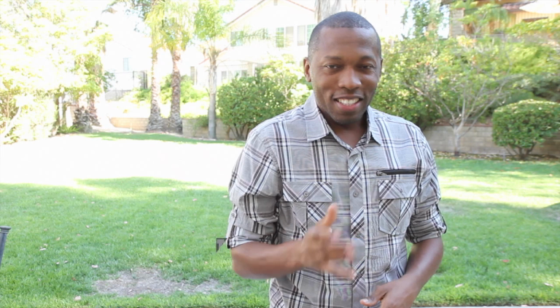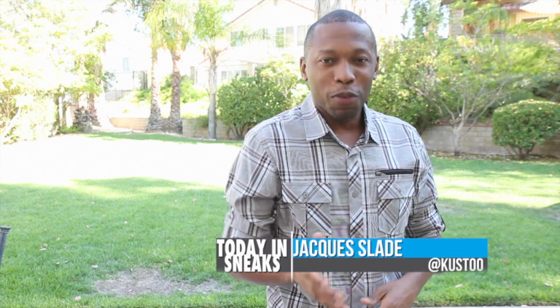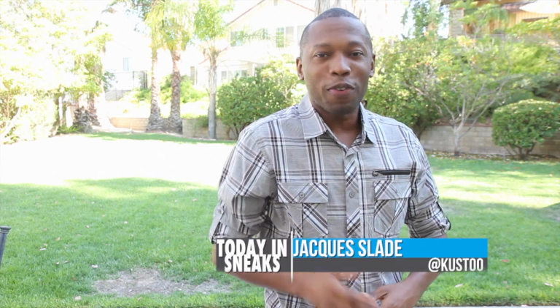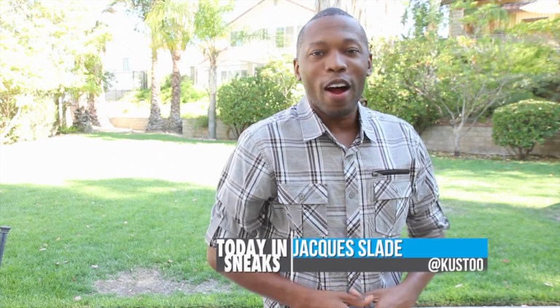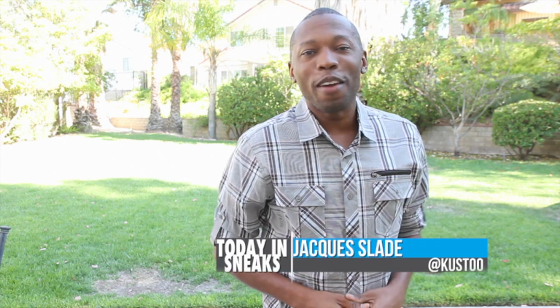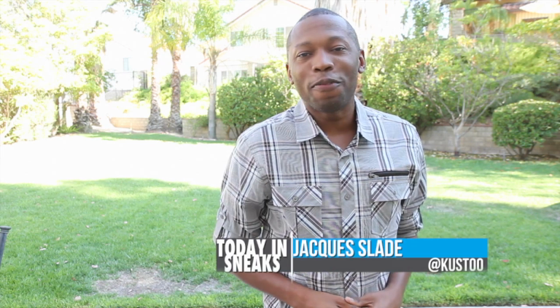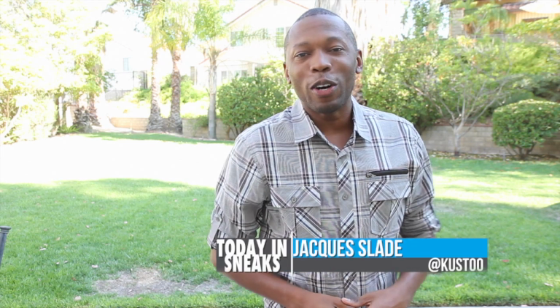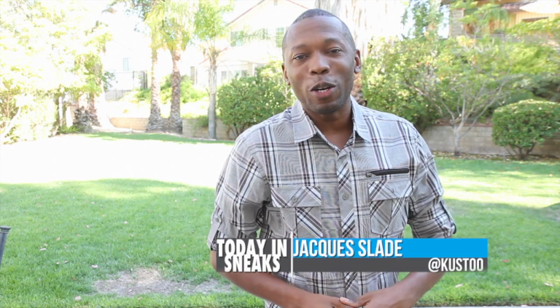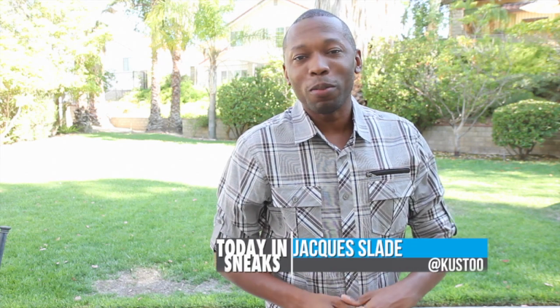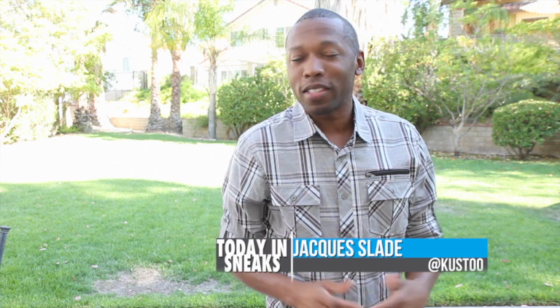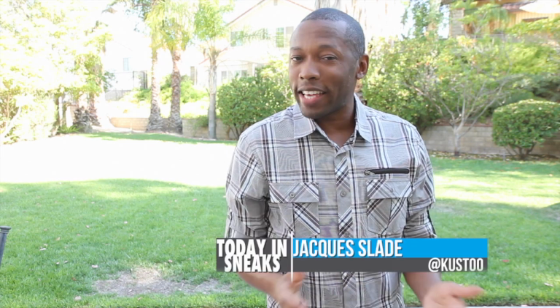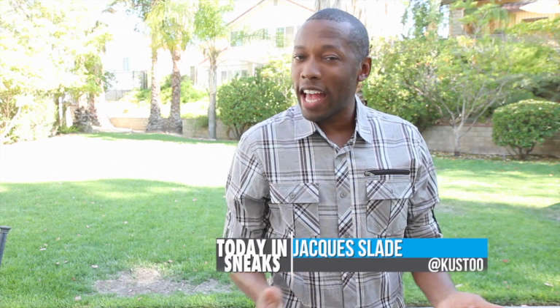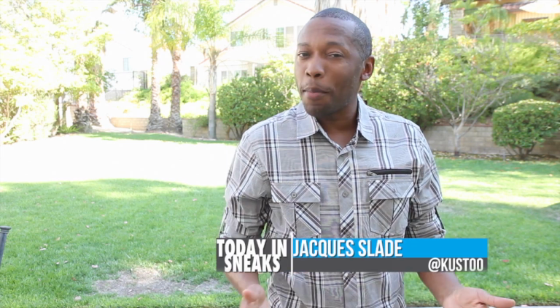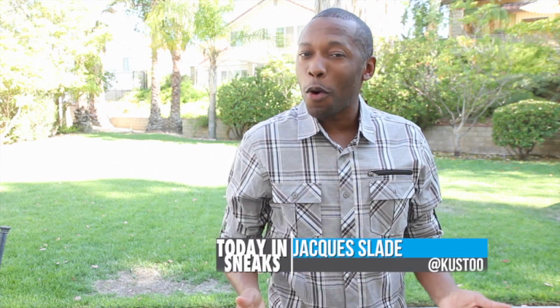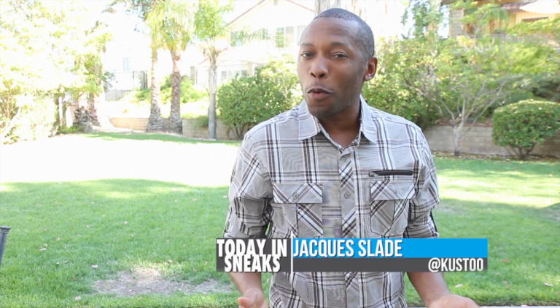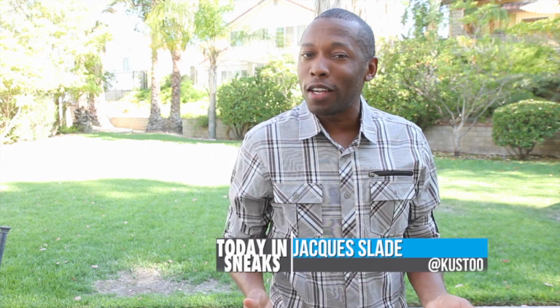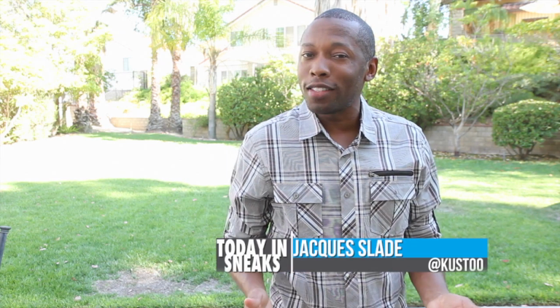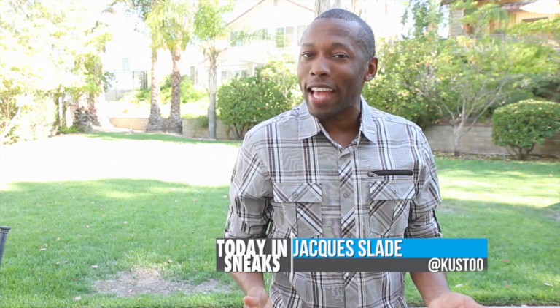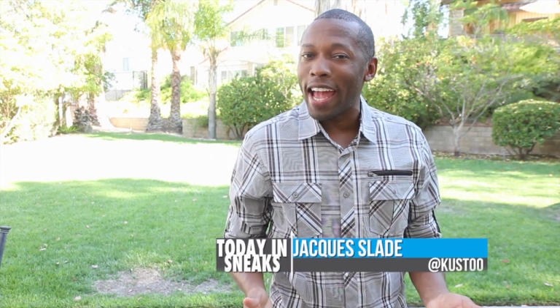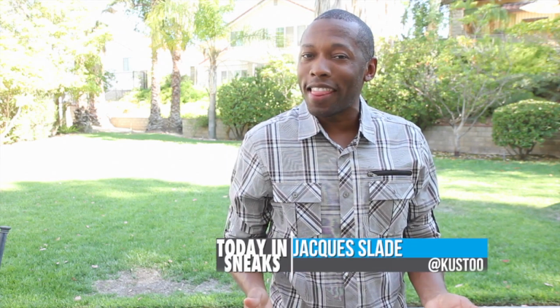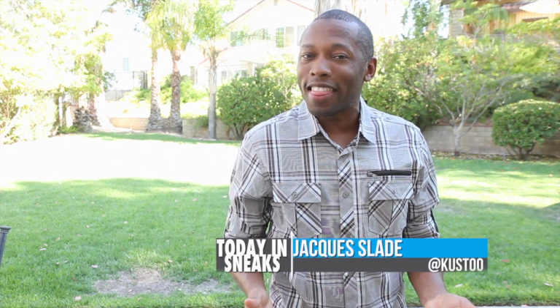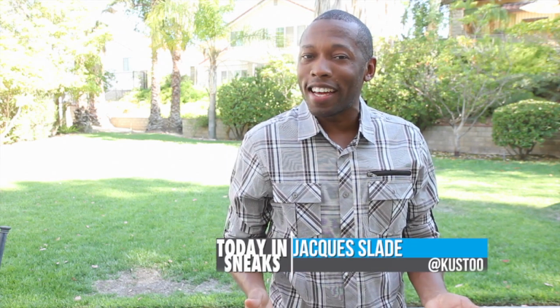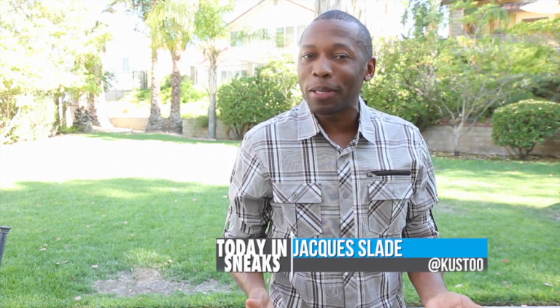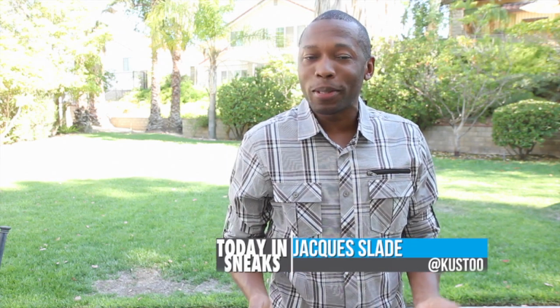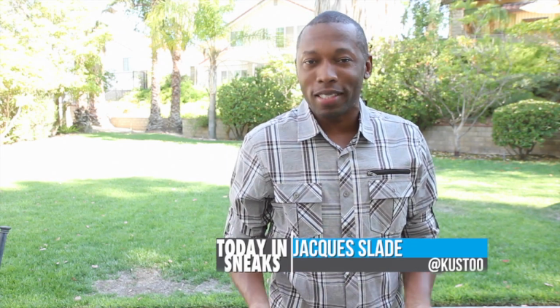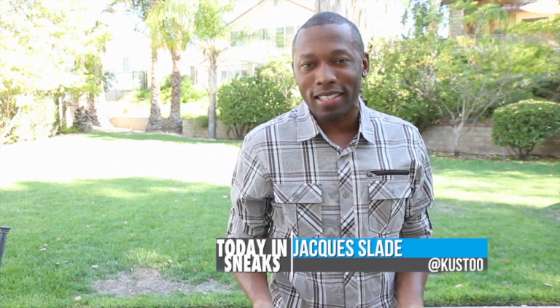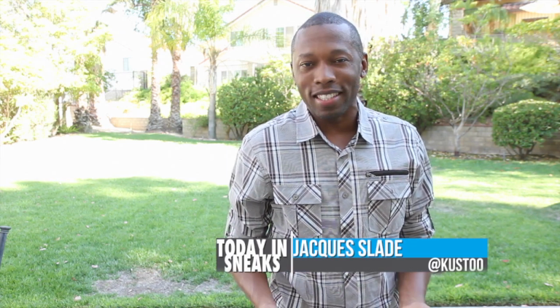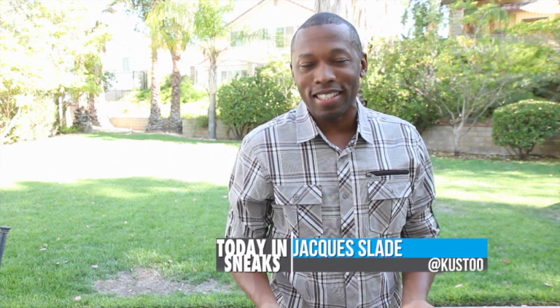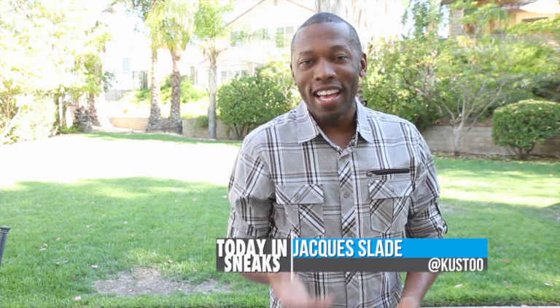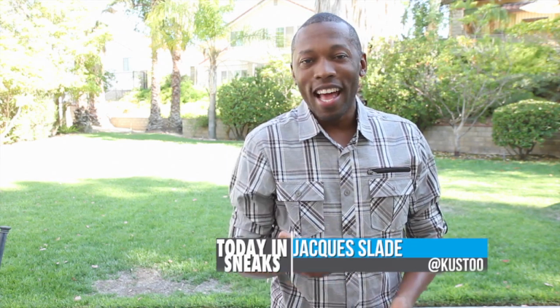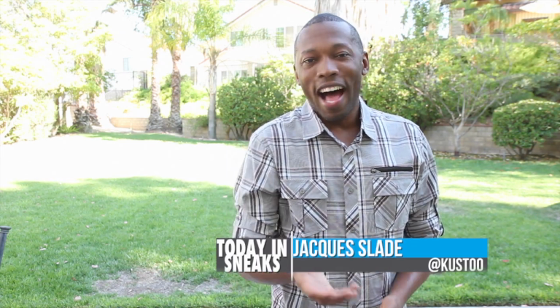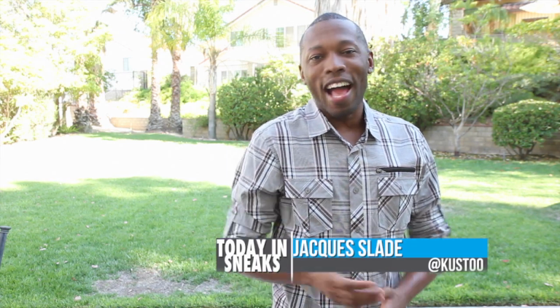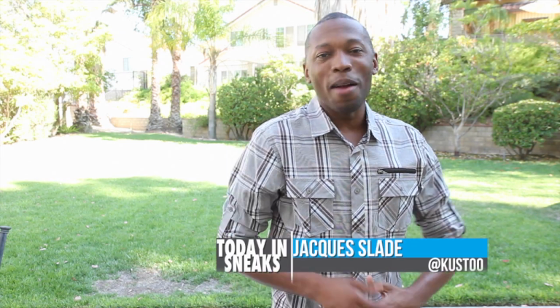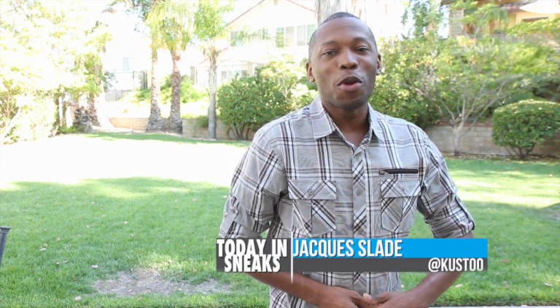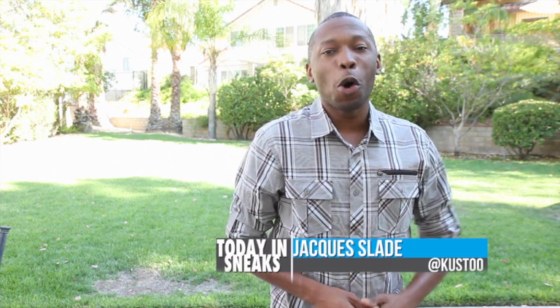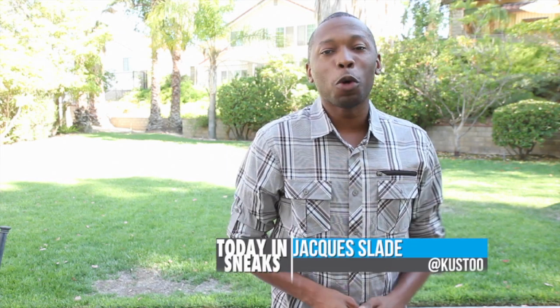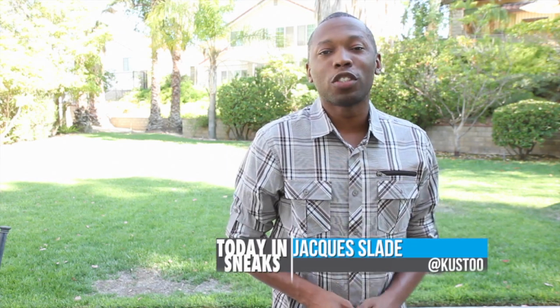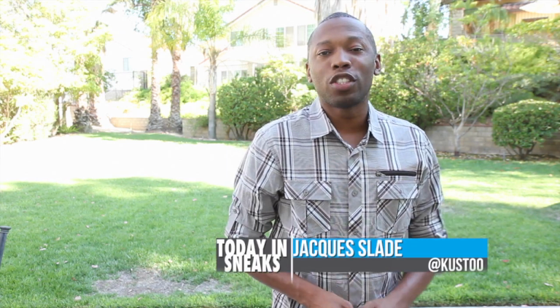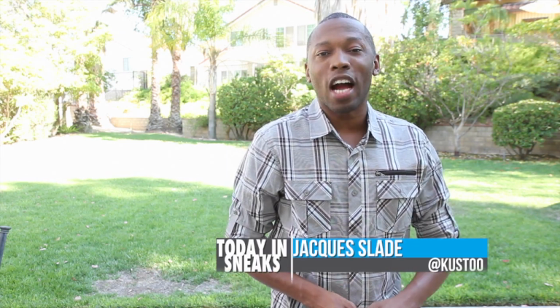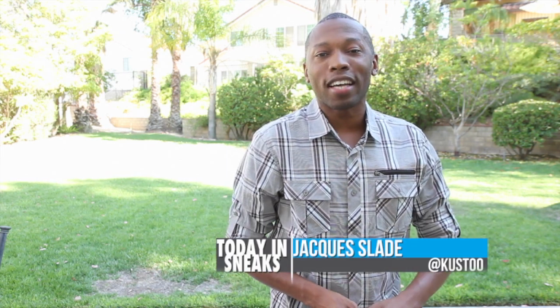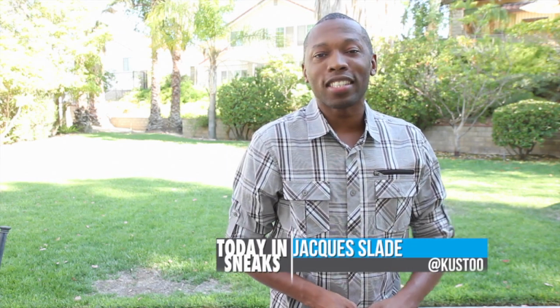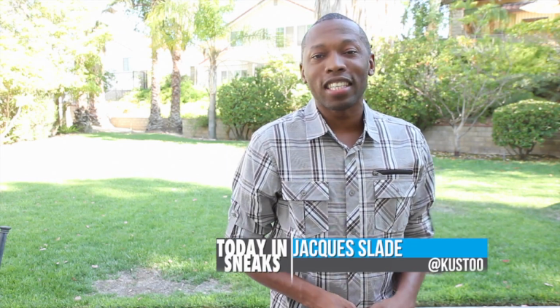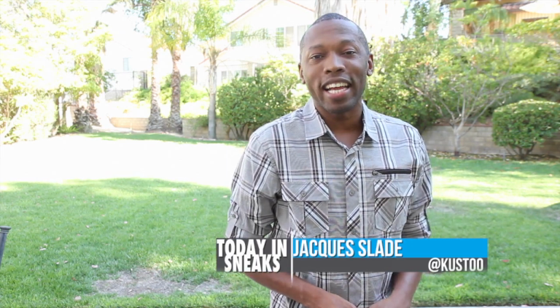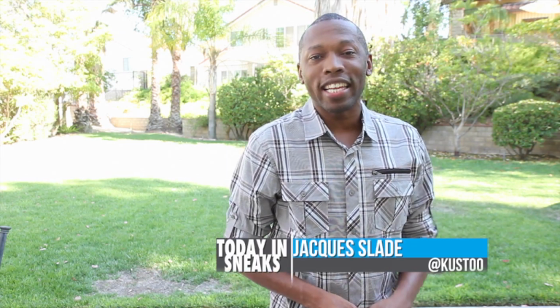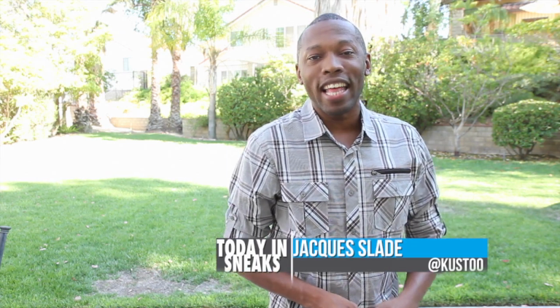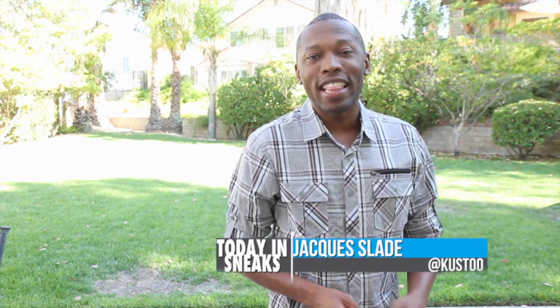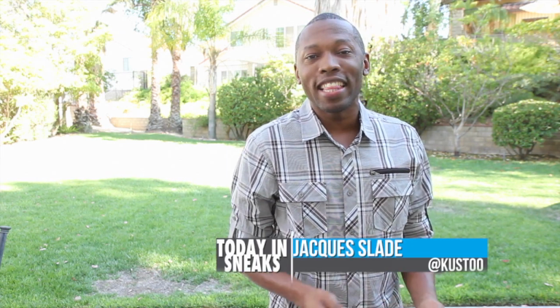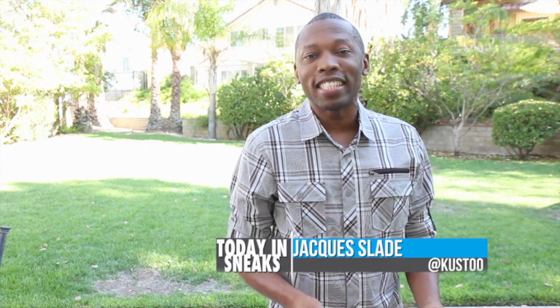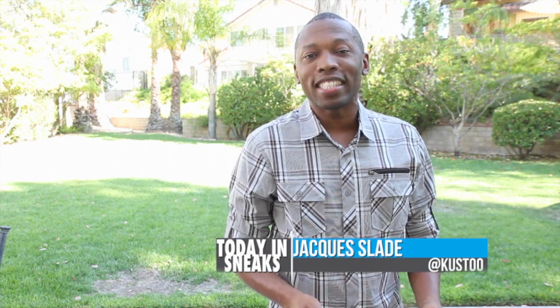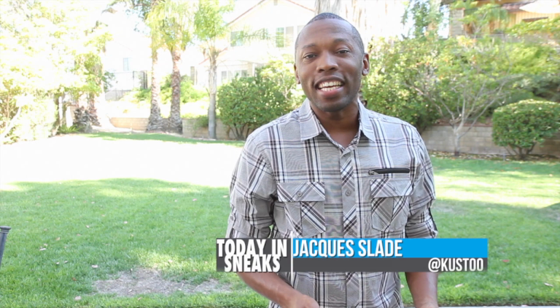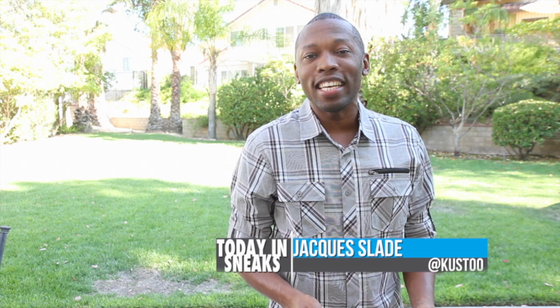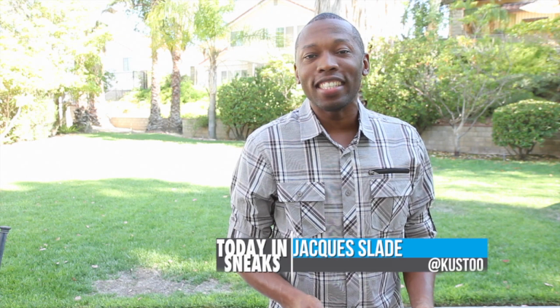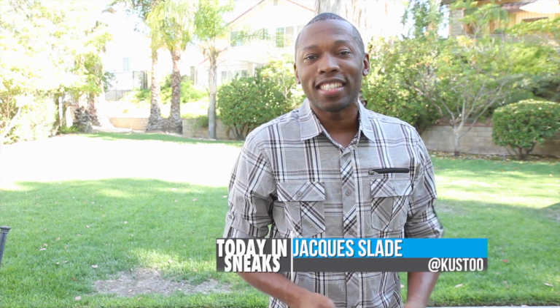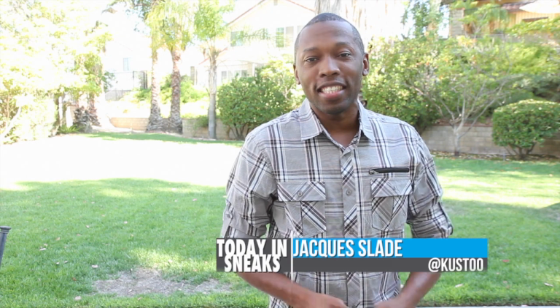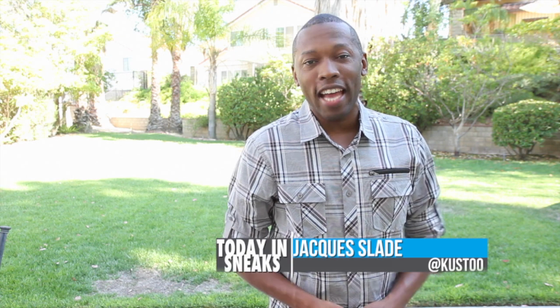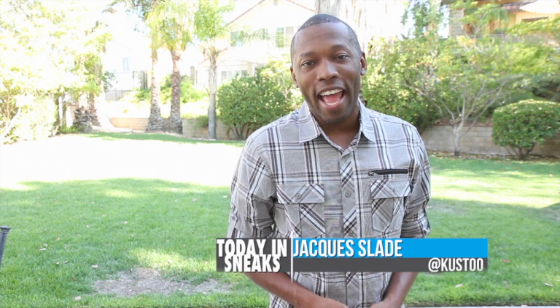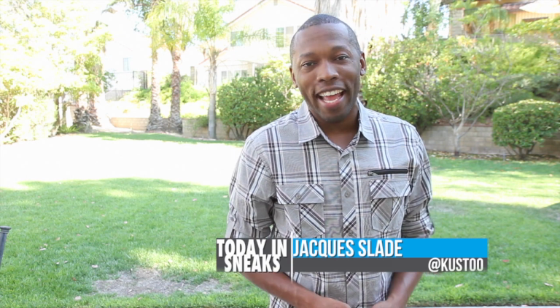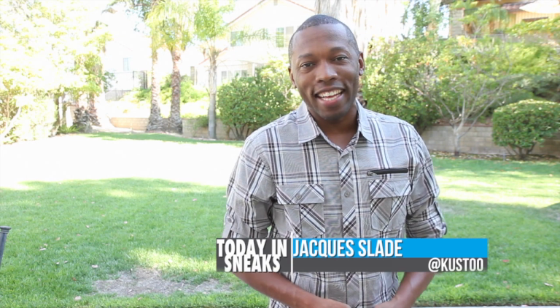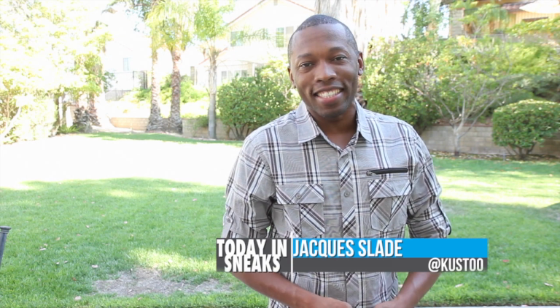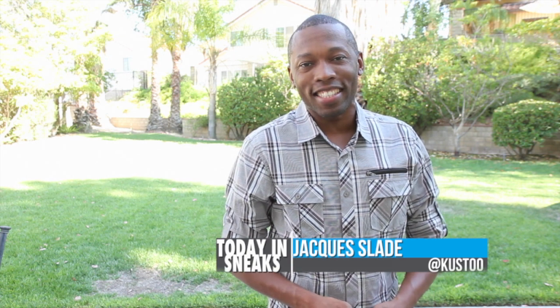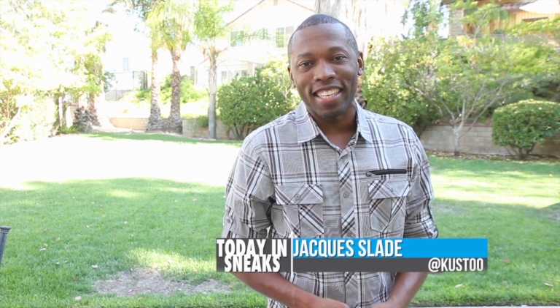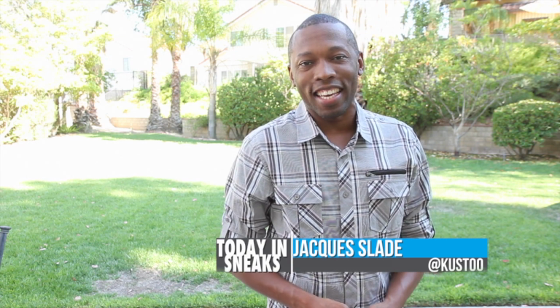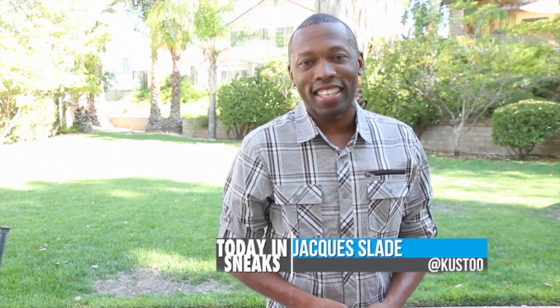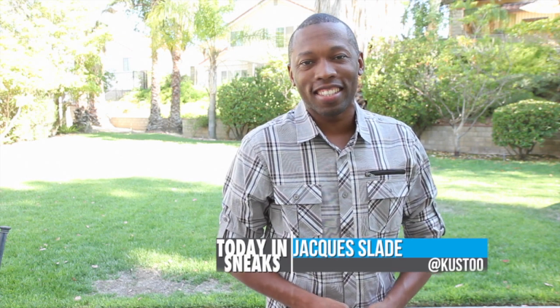Safari foams, camo ones, and thunder sixes. I am your host, Jacques Slade, and this is Today in Sneaks.